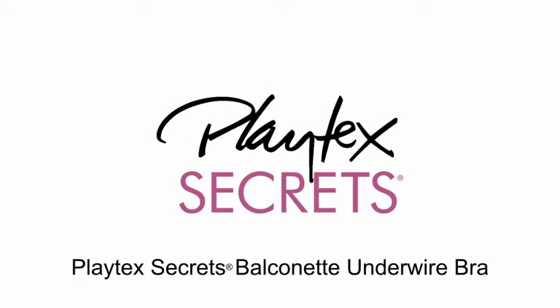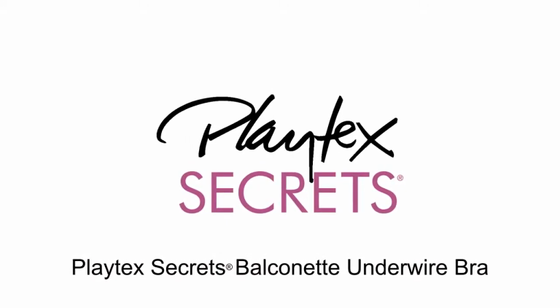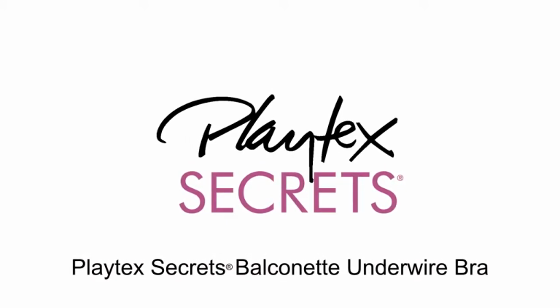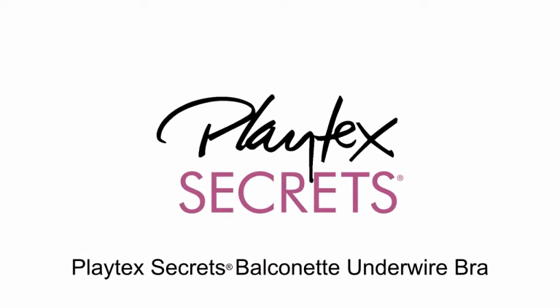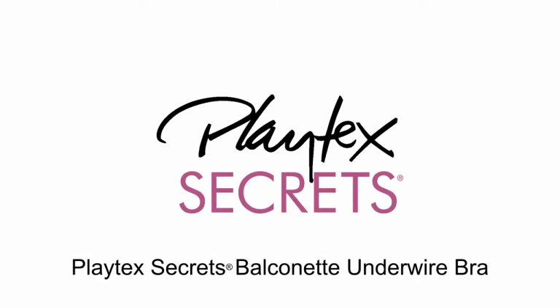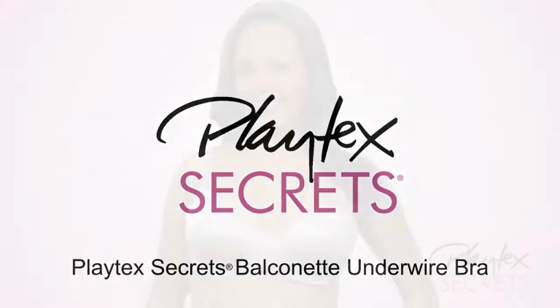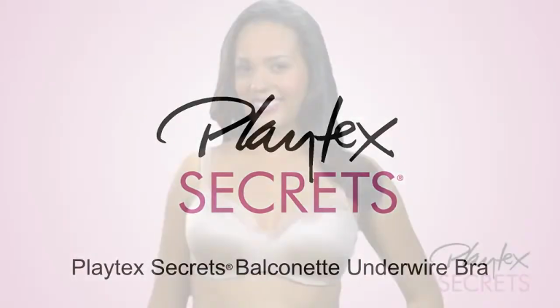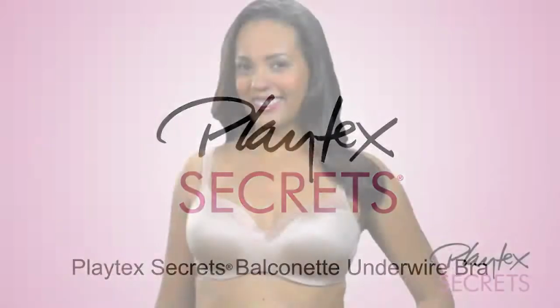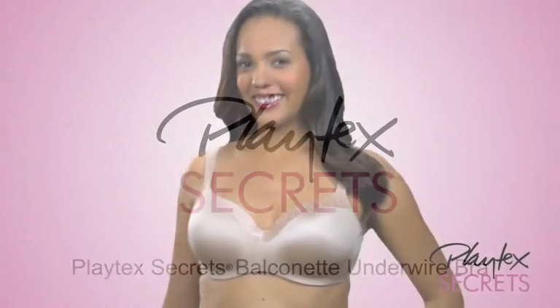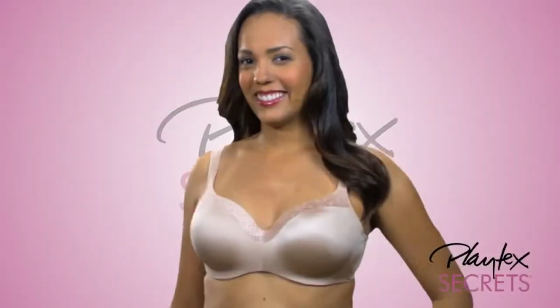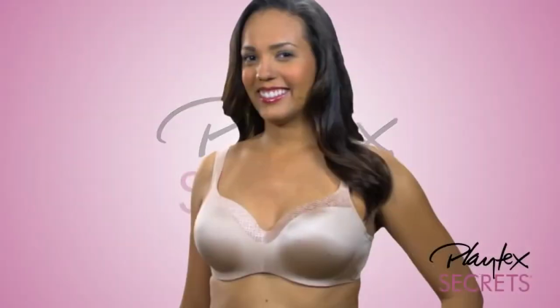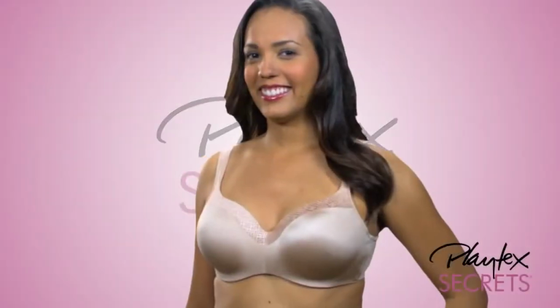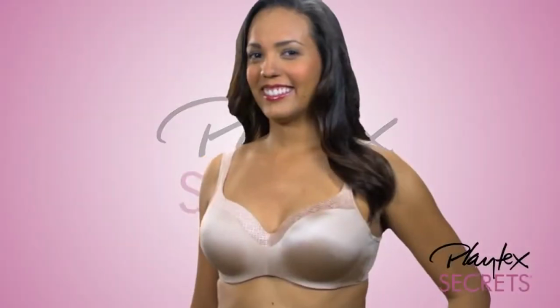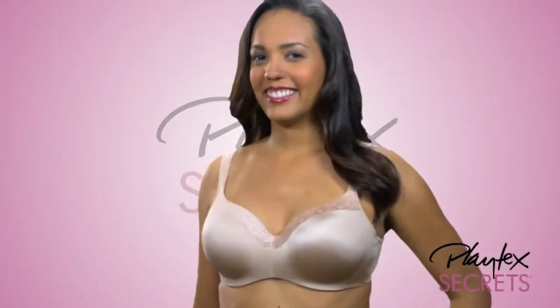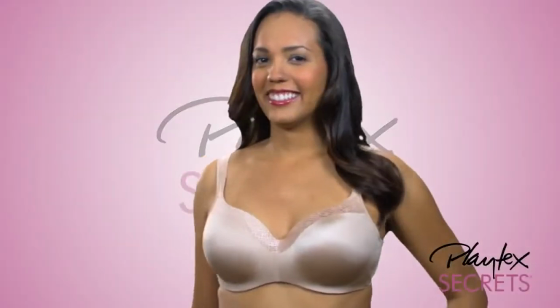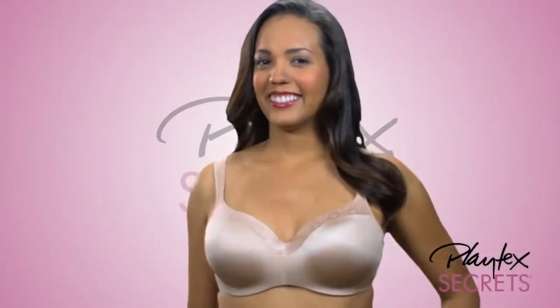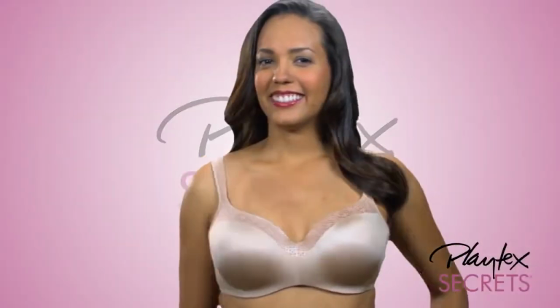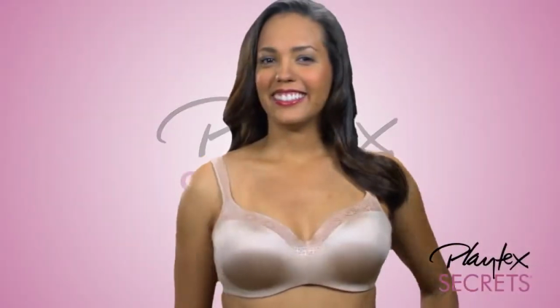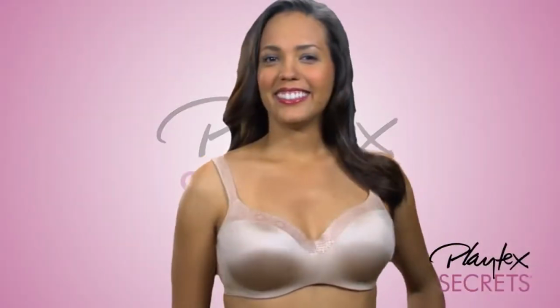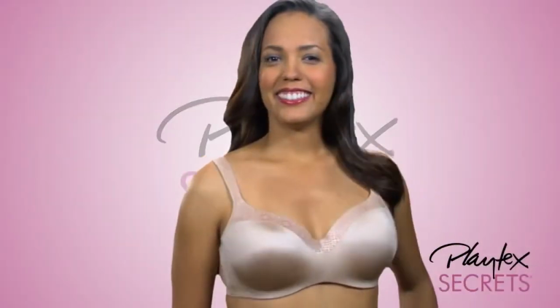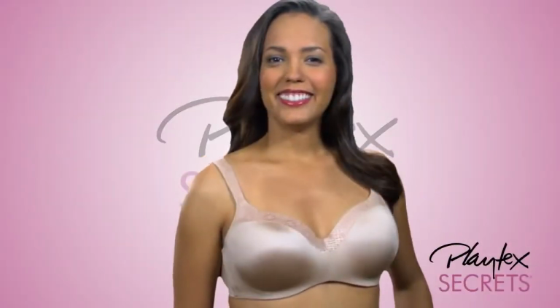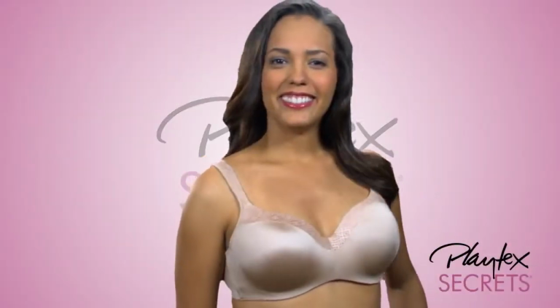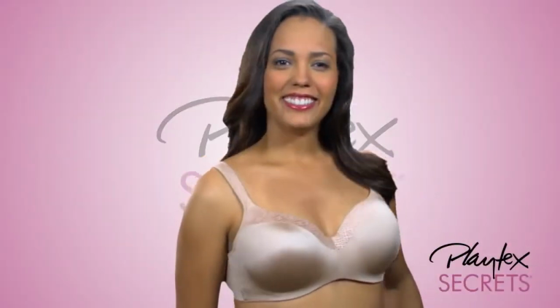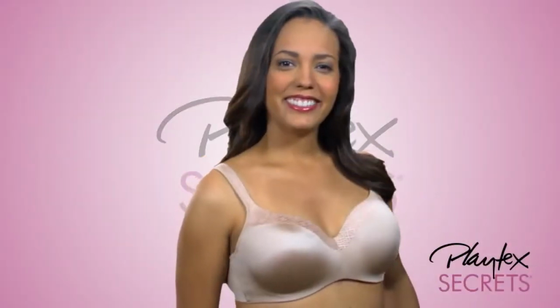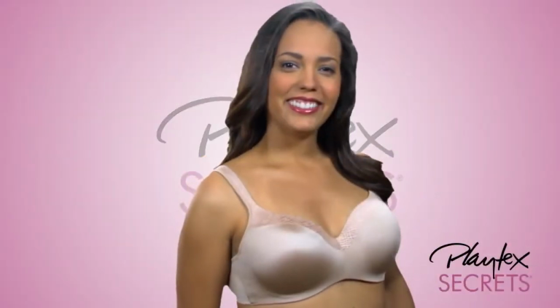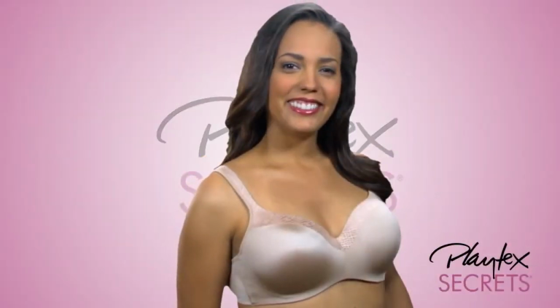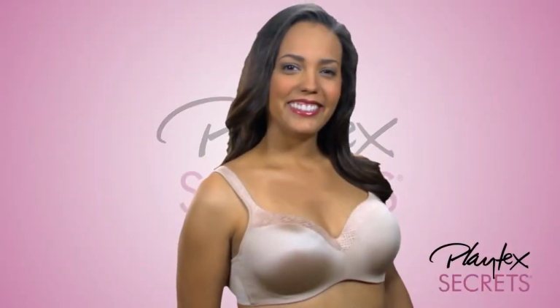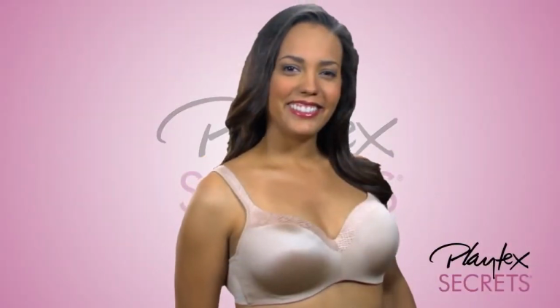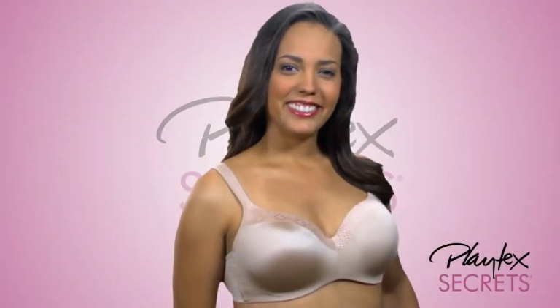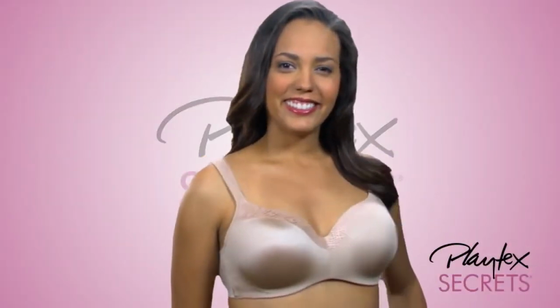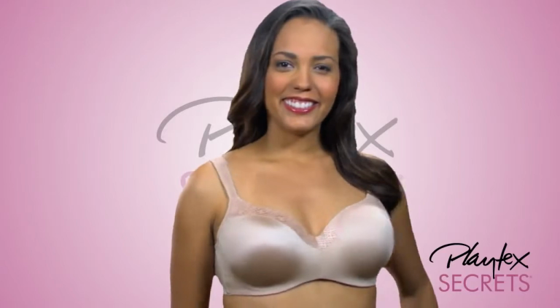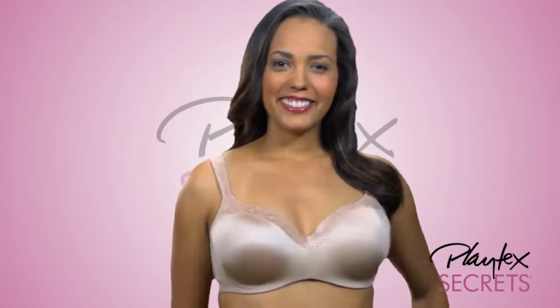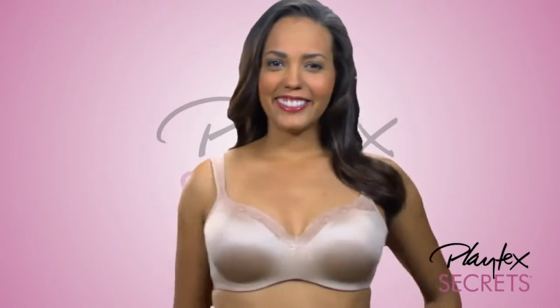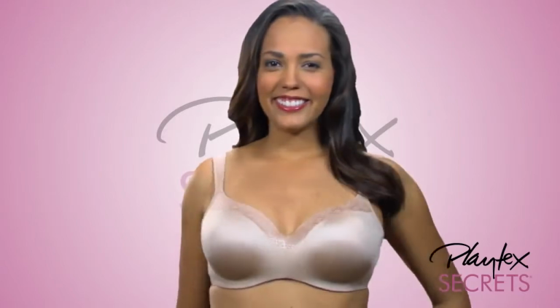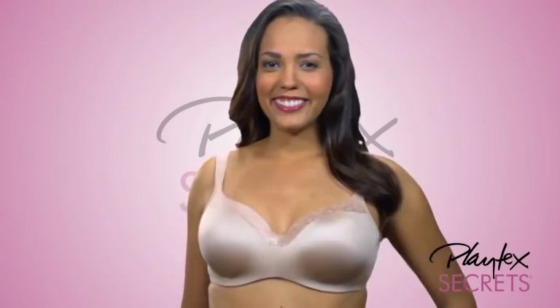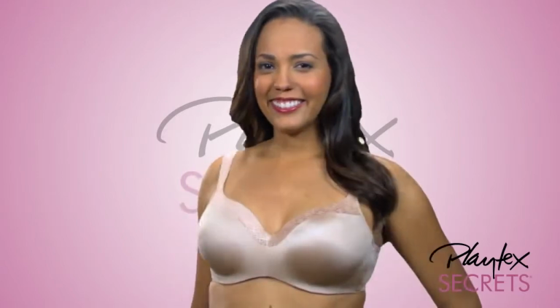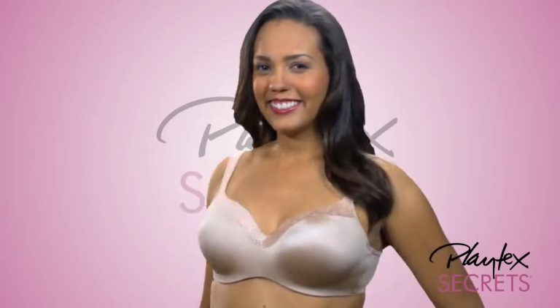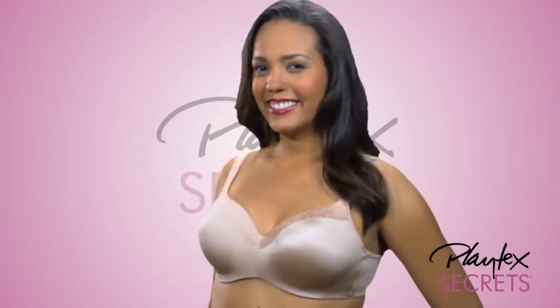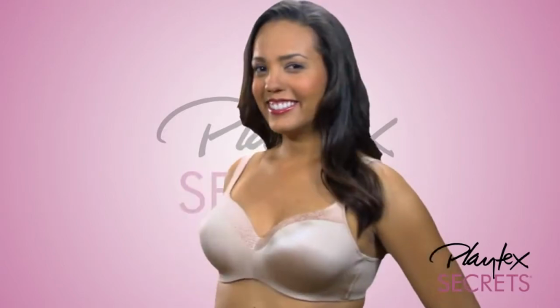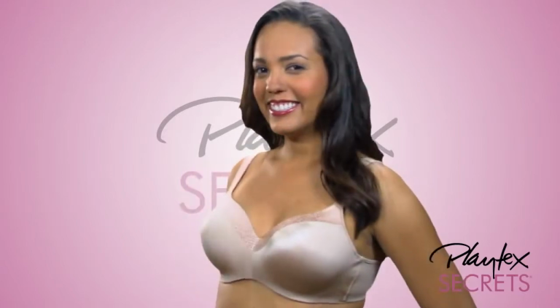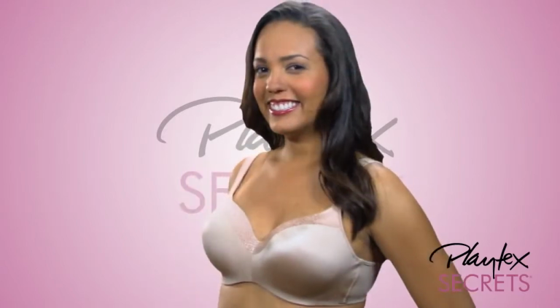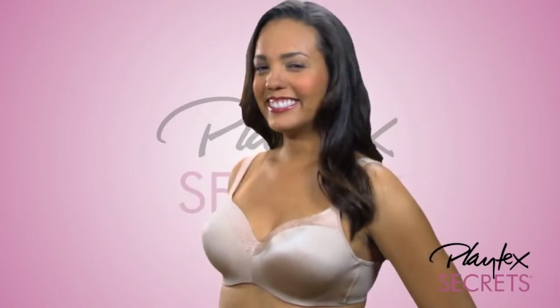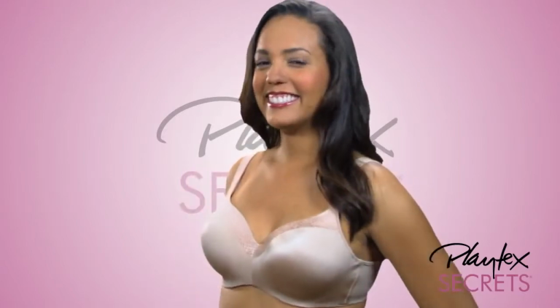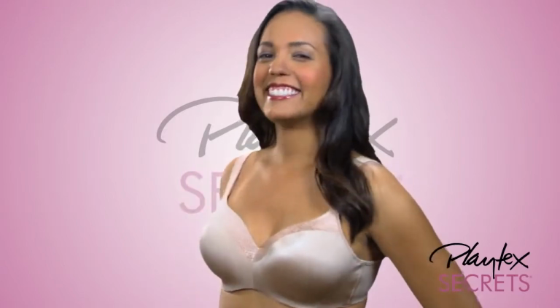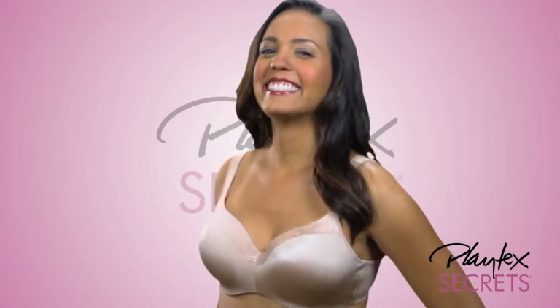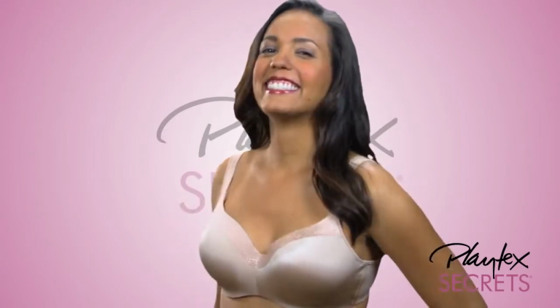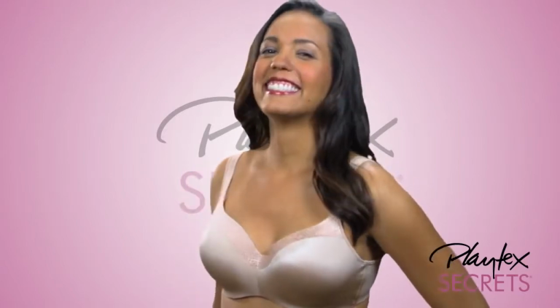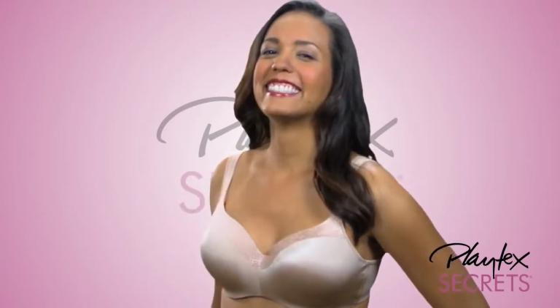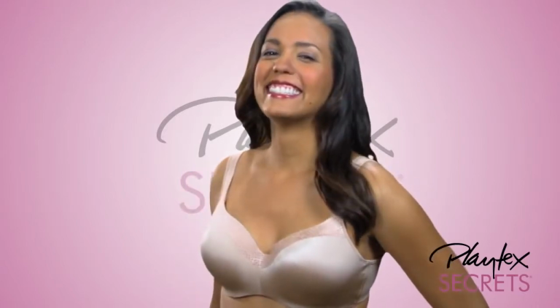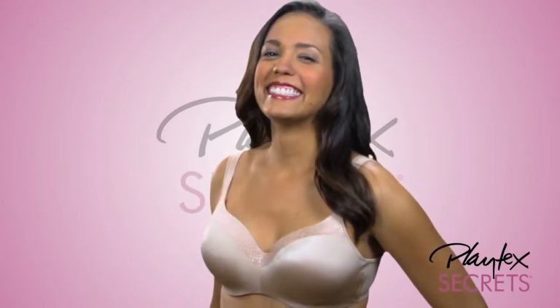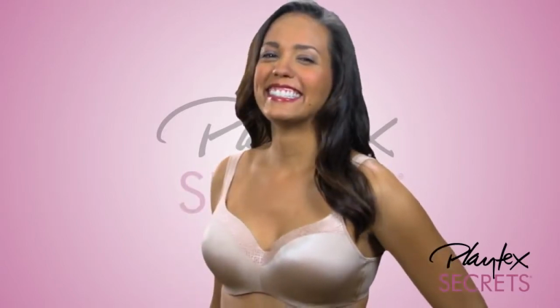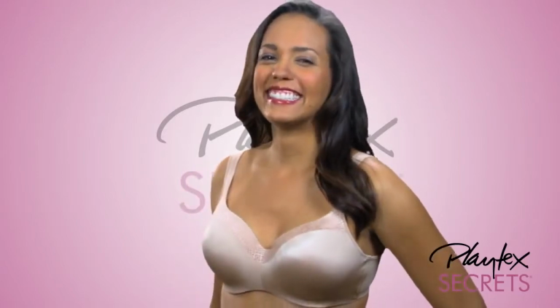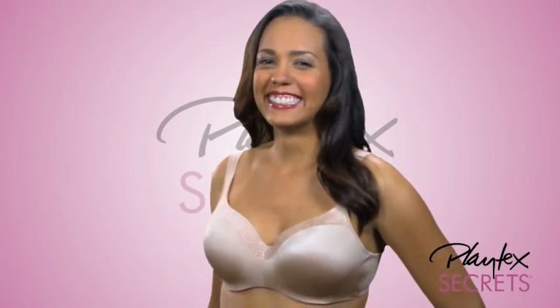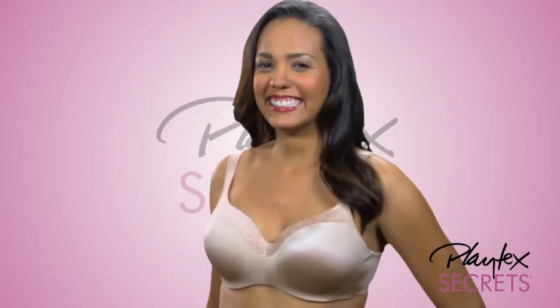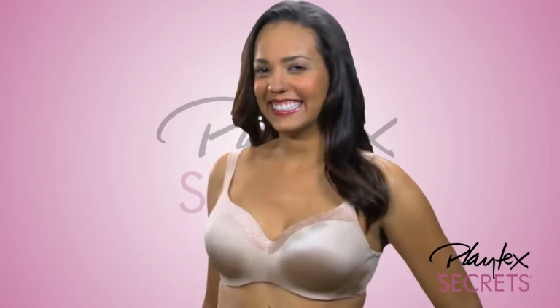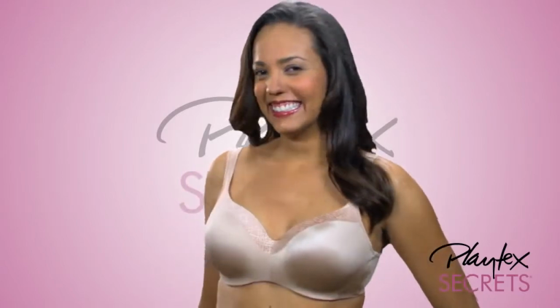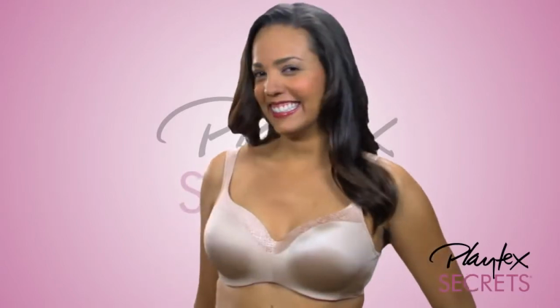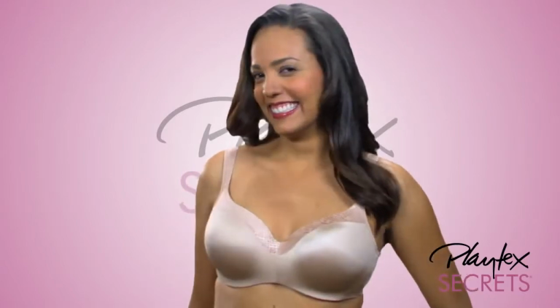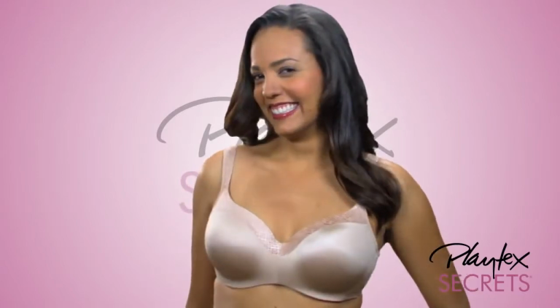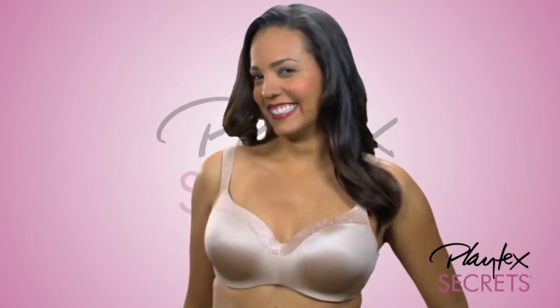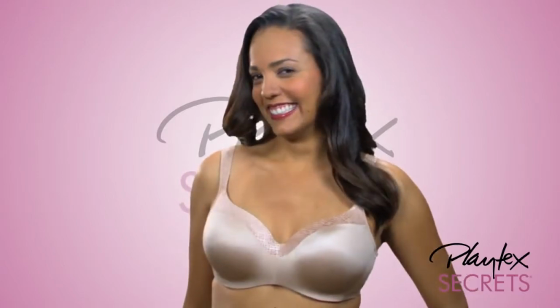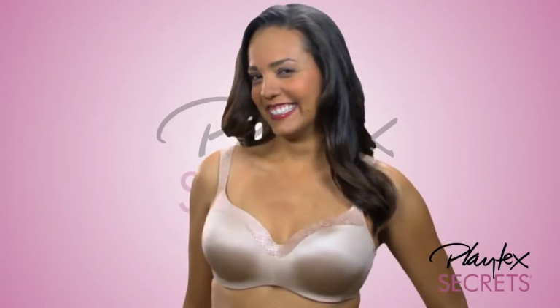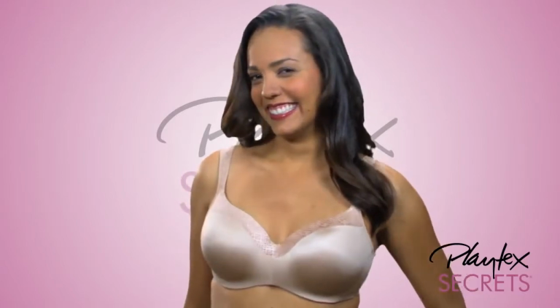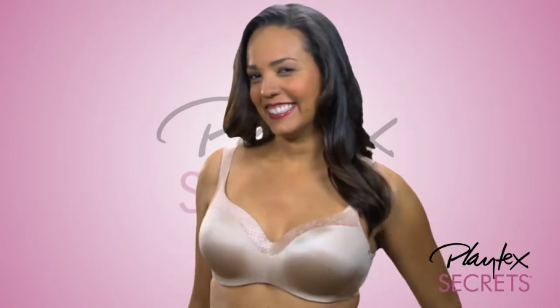Warning! Revealing neckline ahead! Introducing the Playtex Secrets Balconette Underwire!